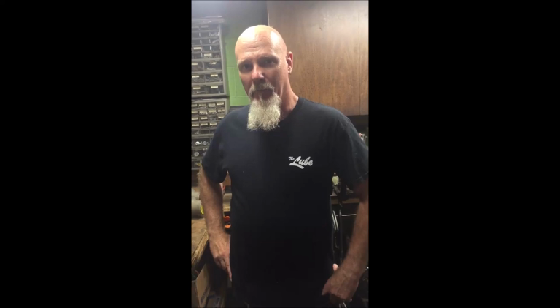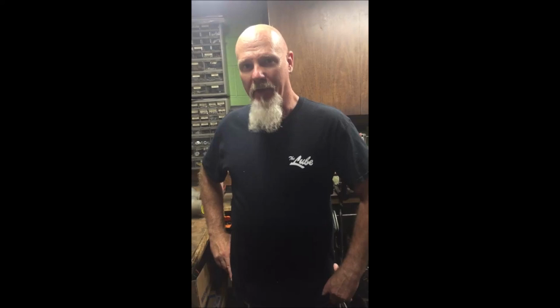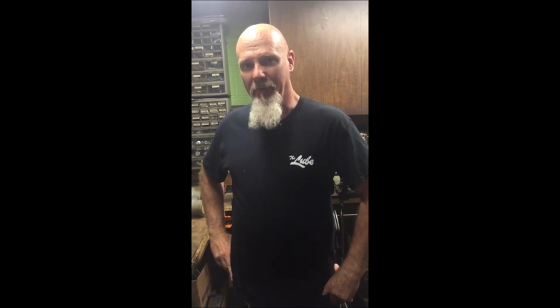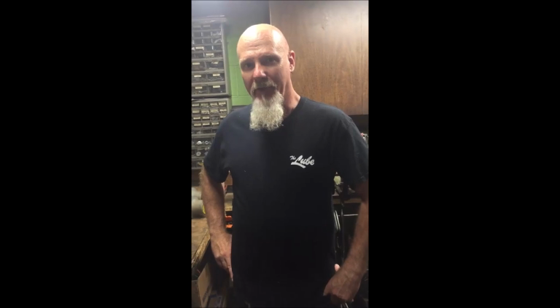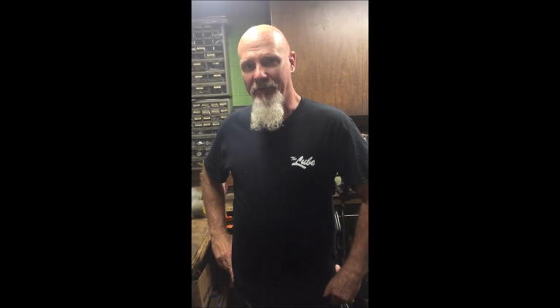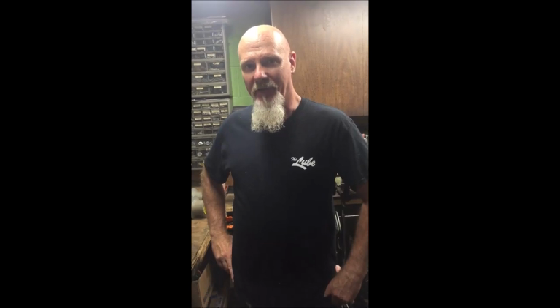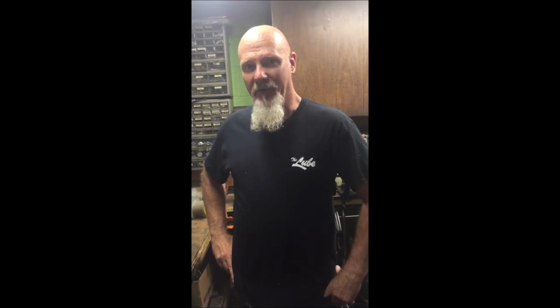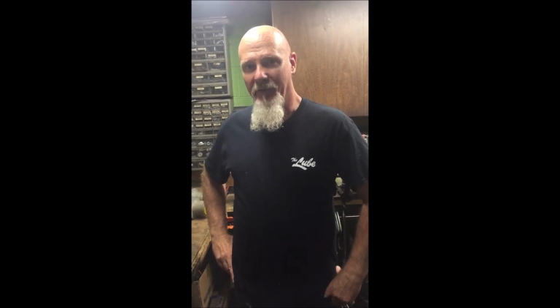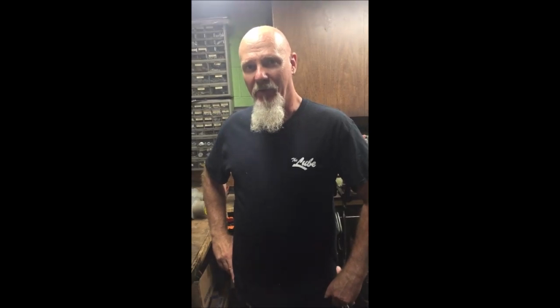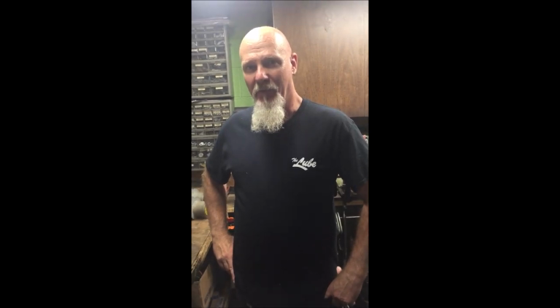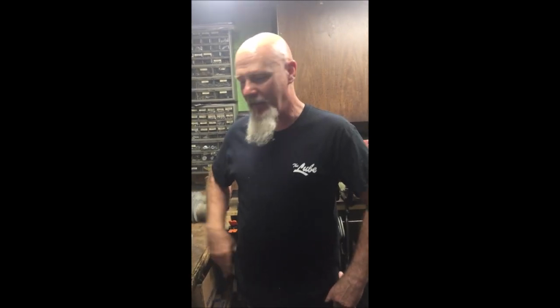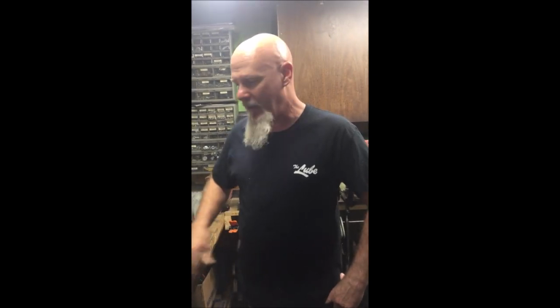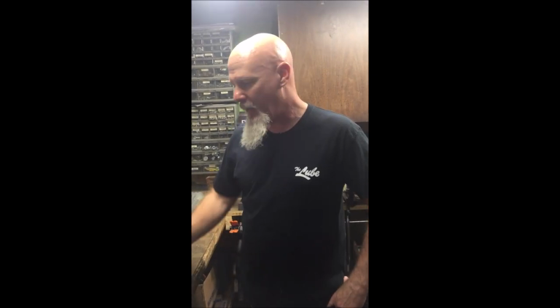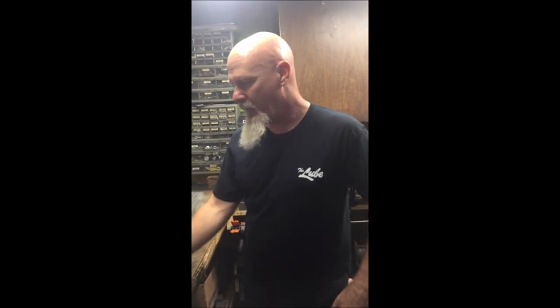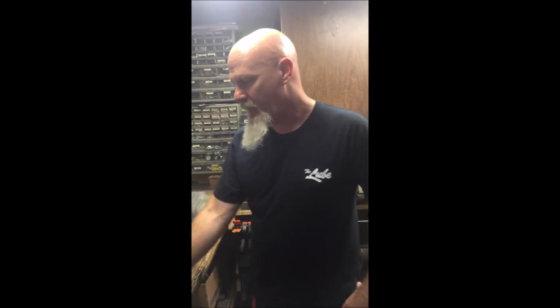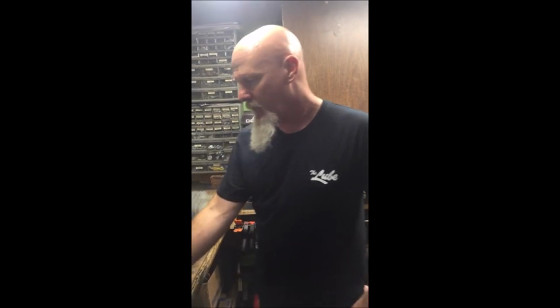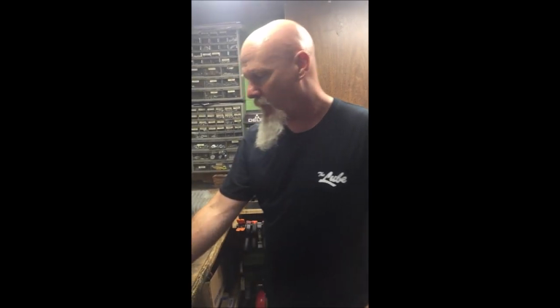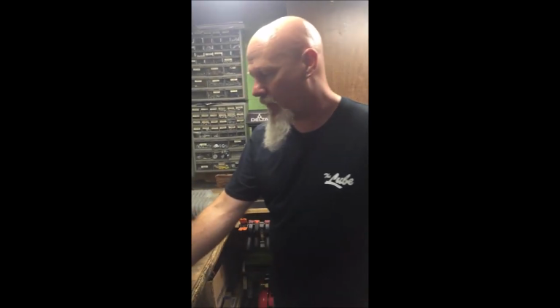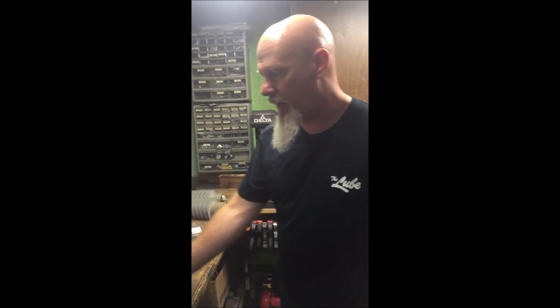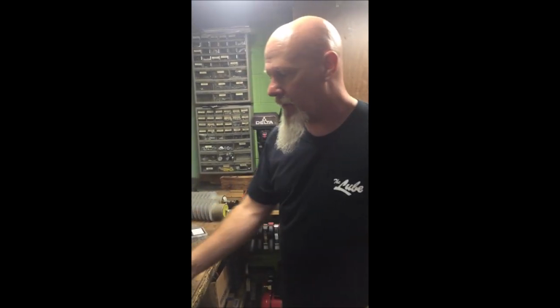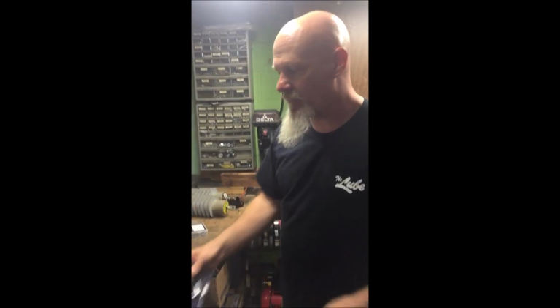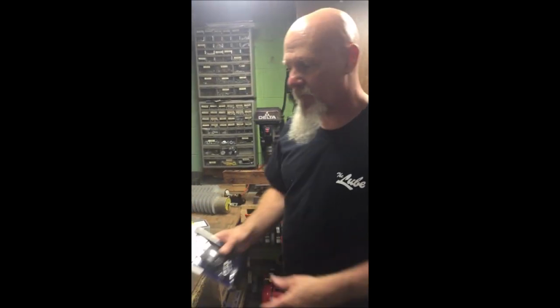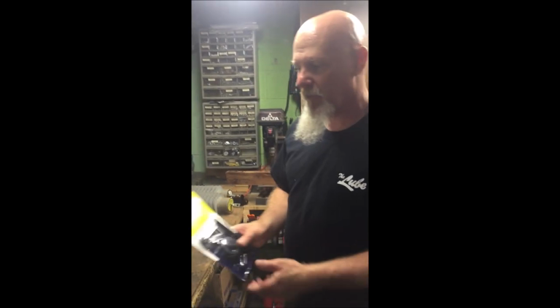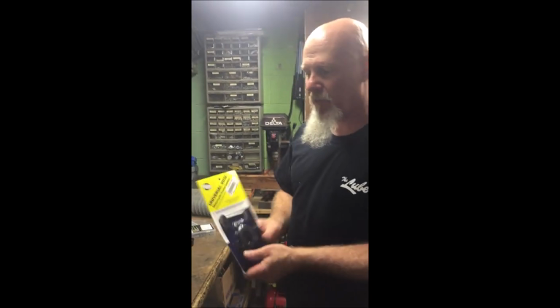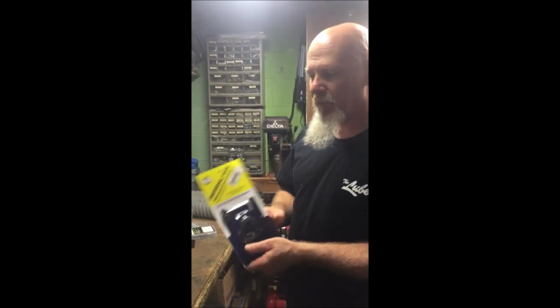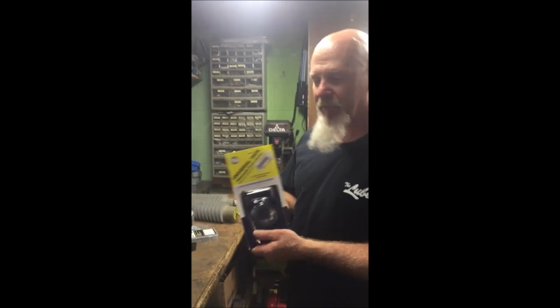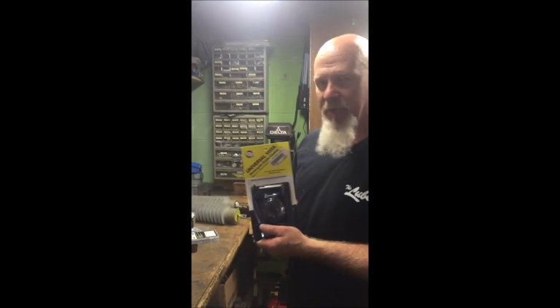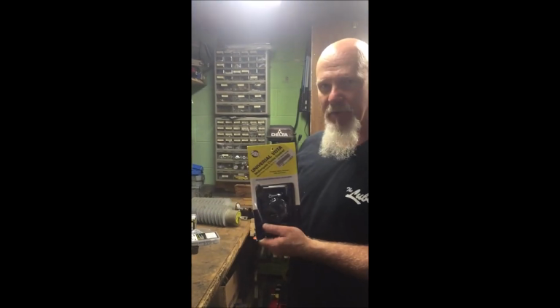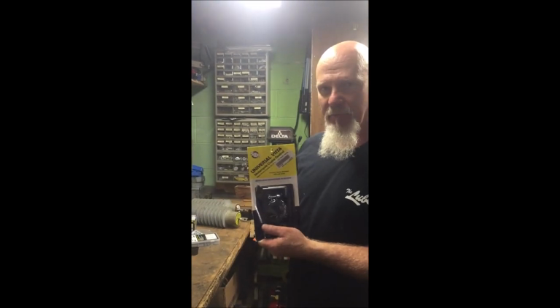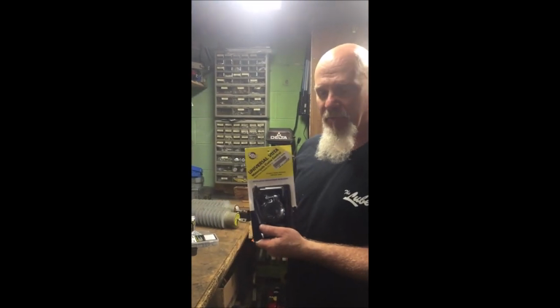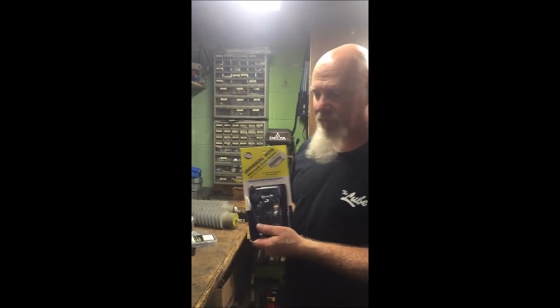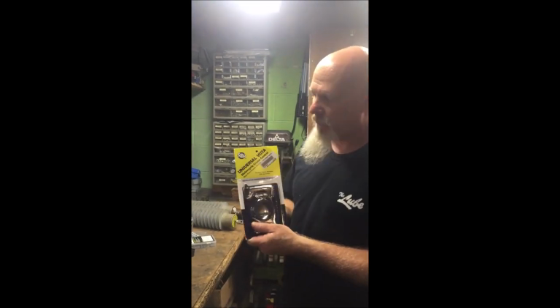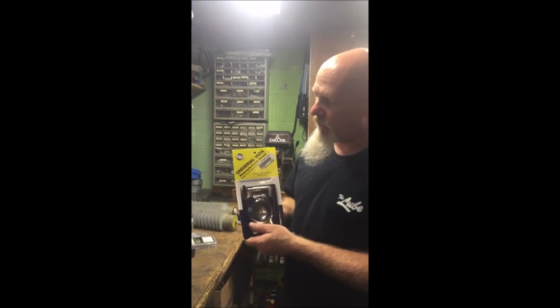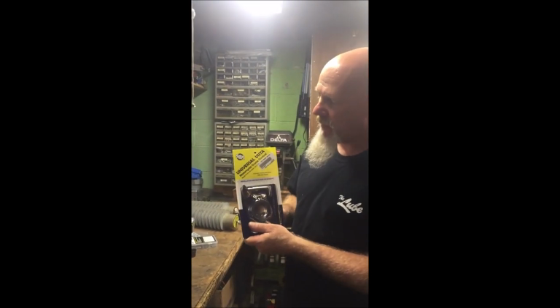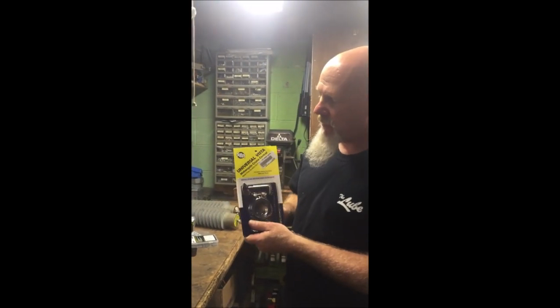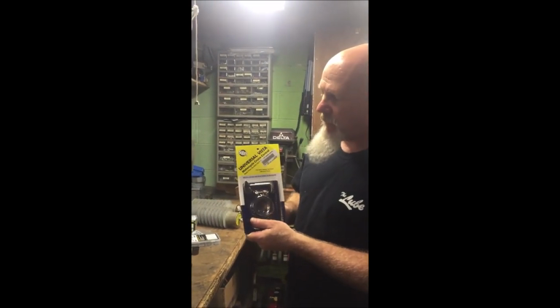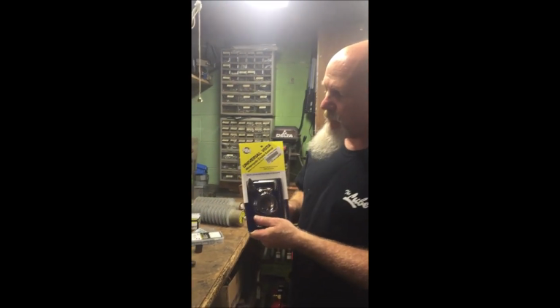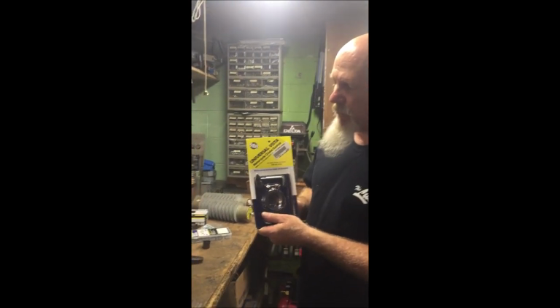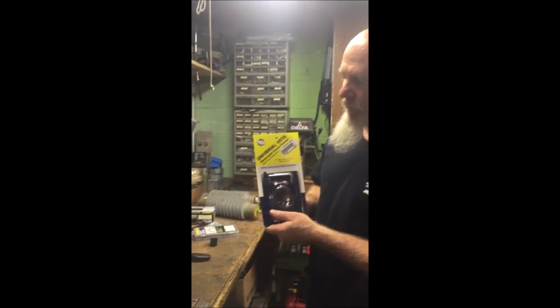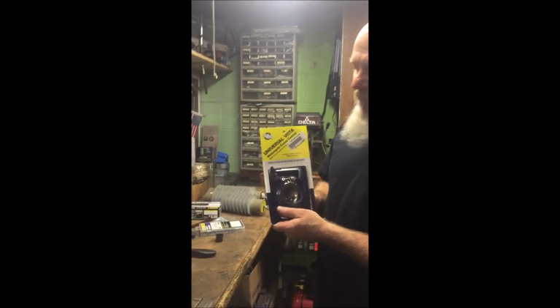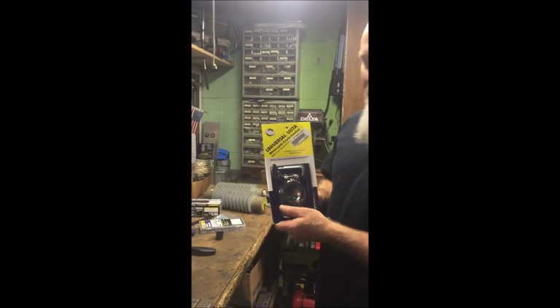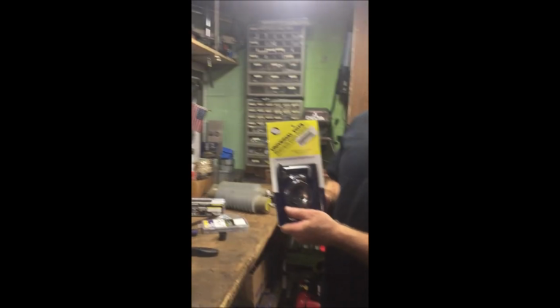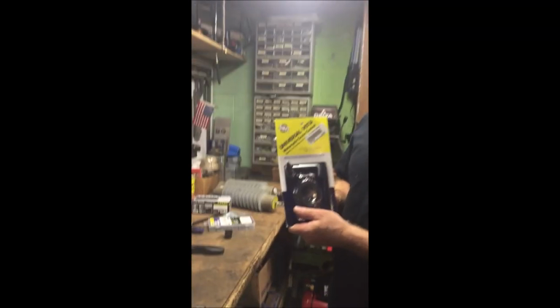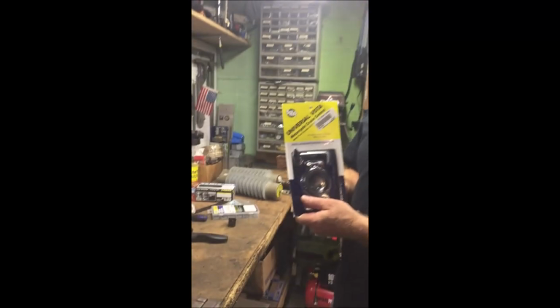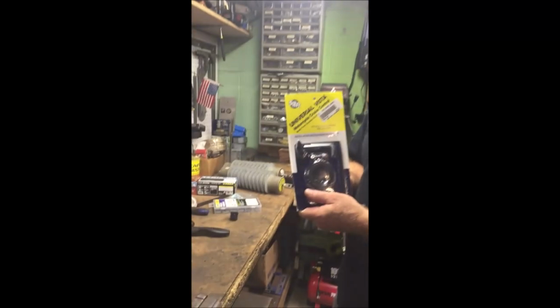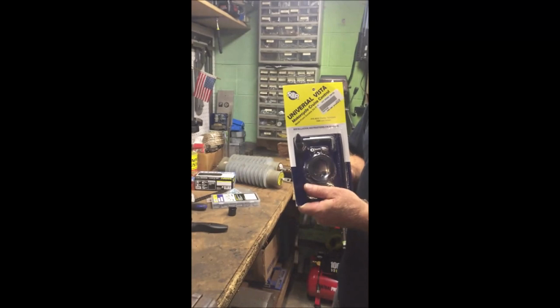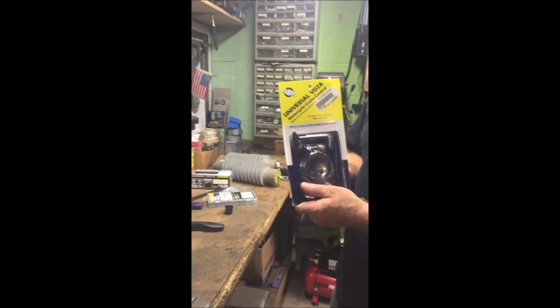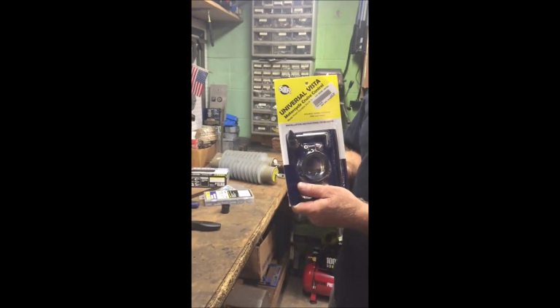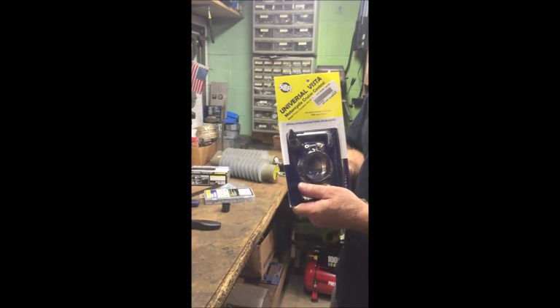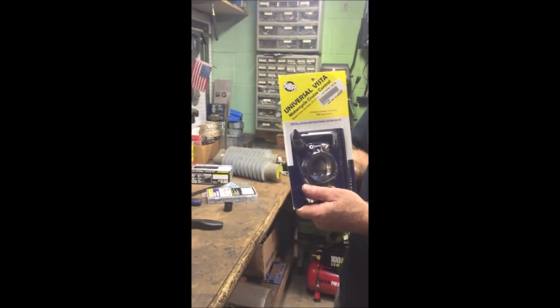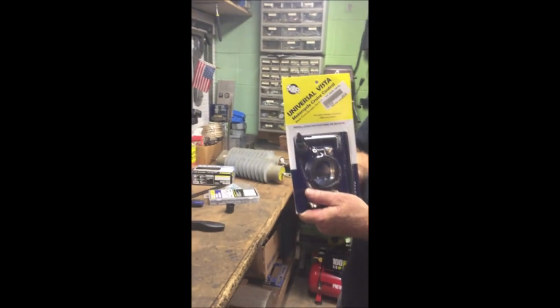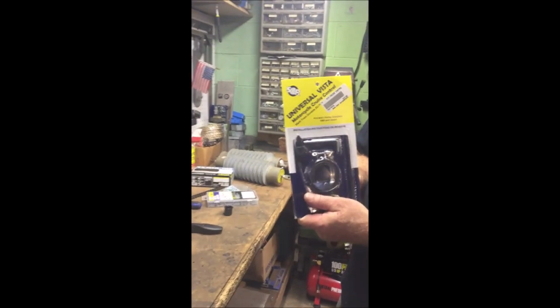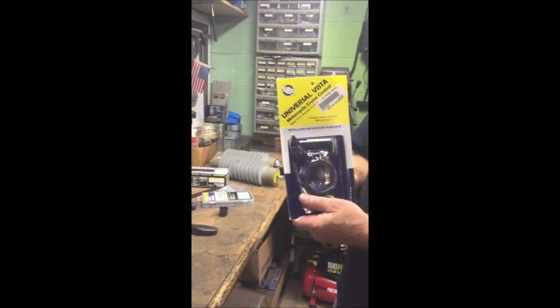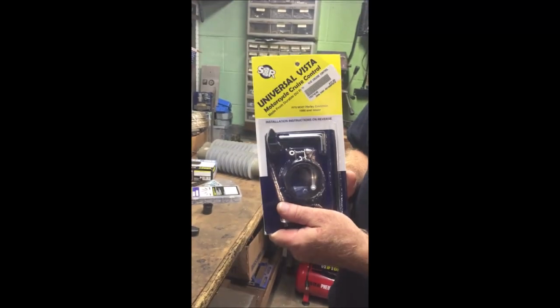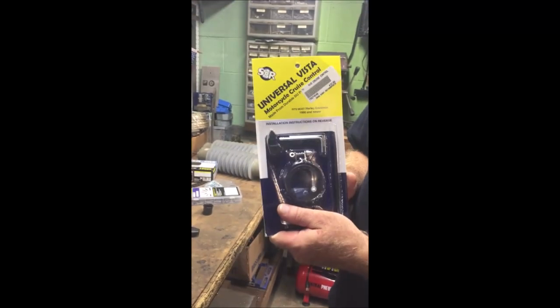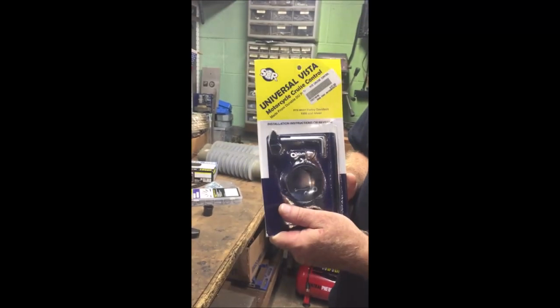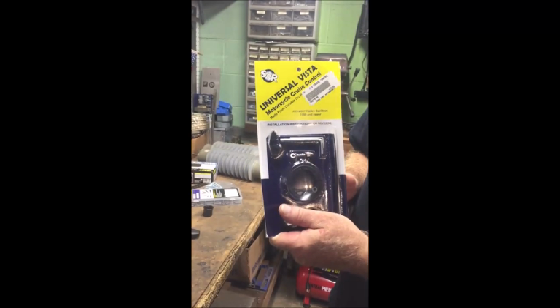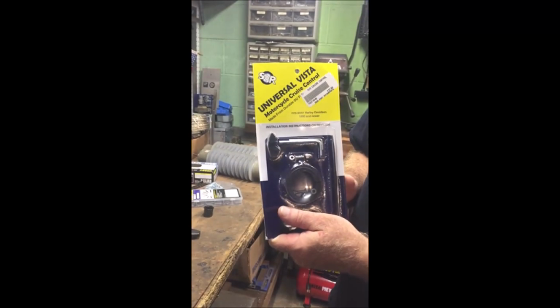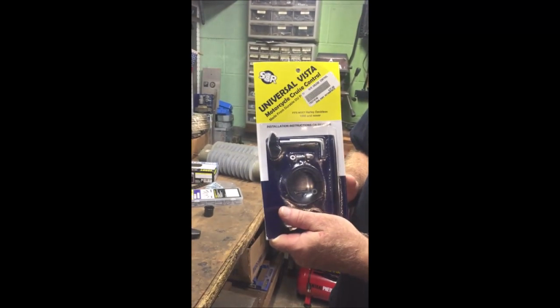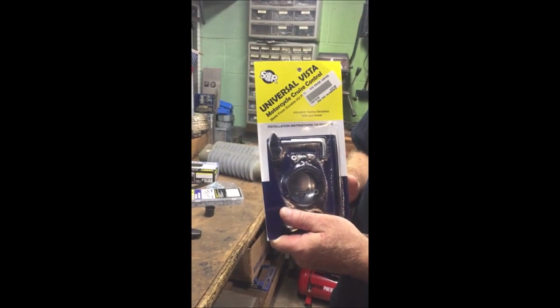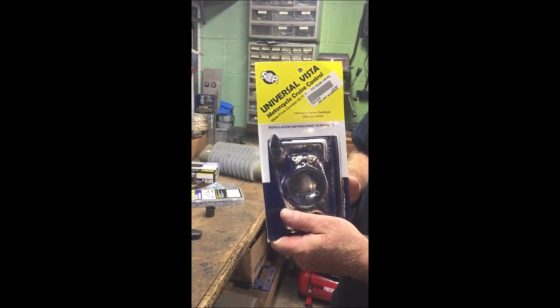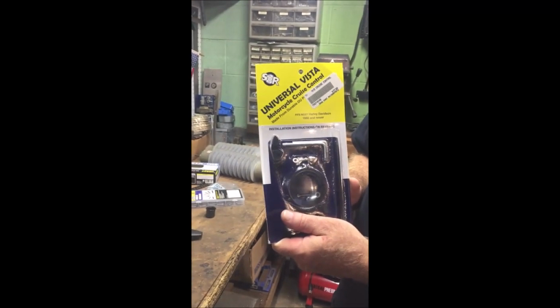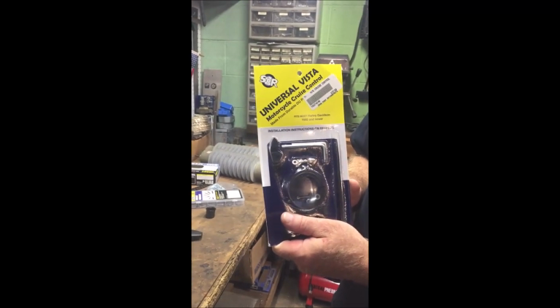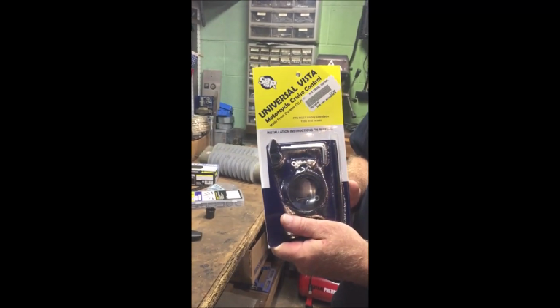BlackWrench here. Today we're going to install the Universal Motorcycle Cruise Control from SOR Products.